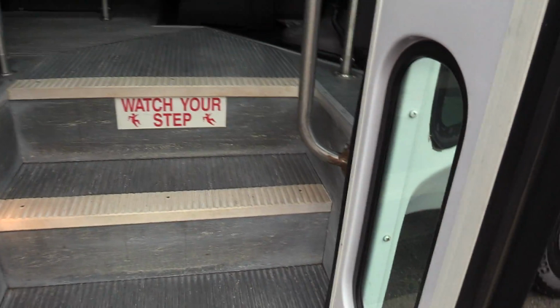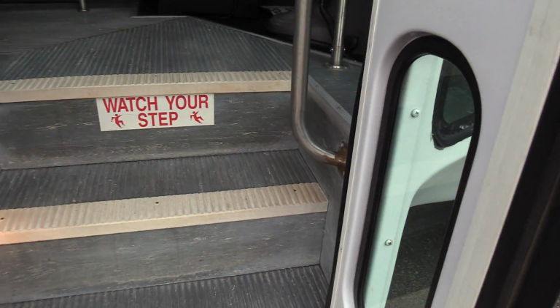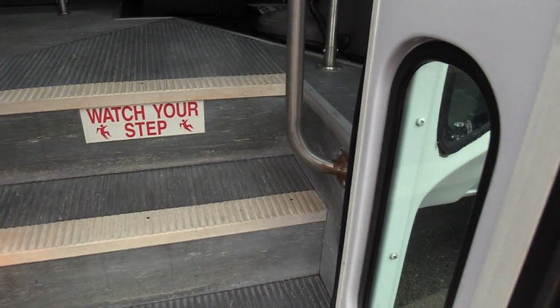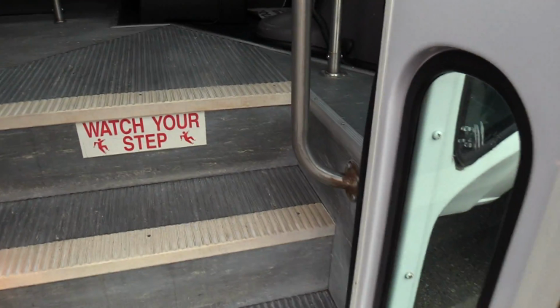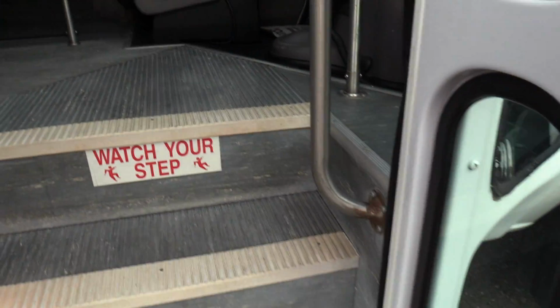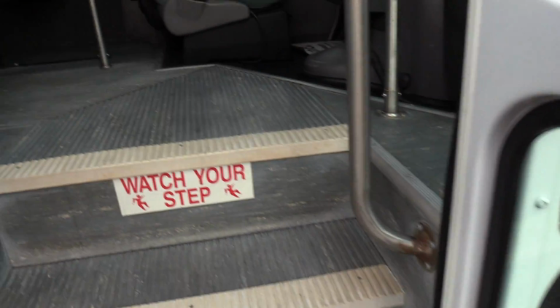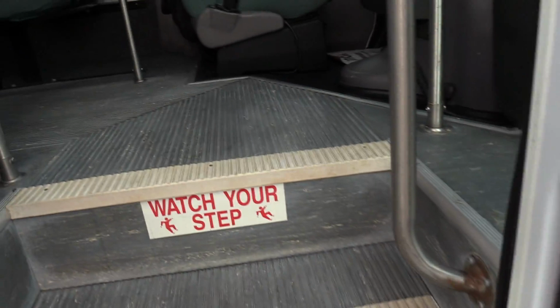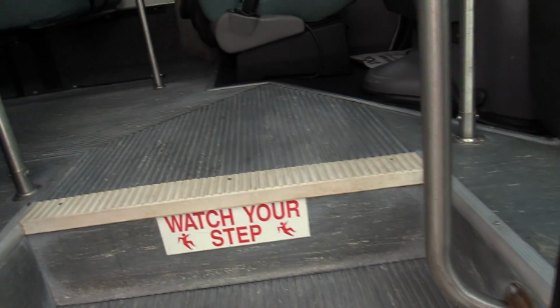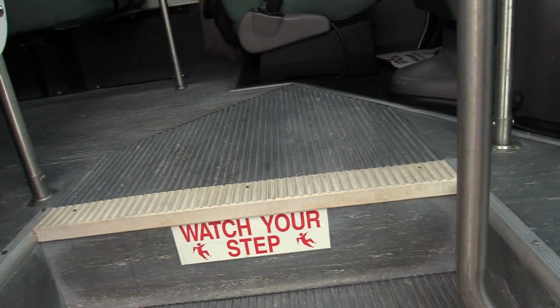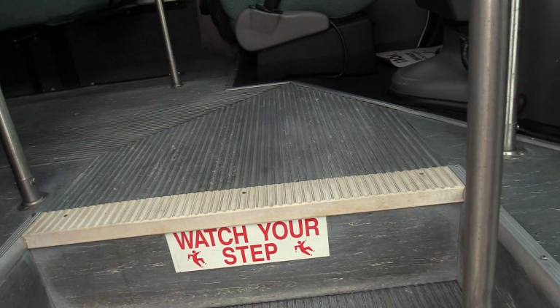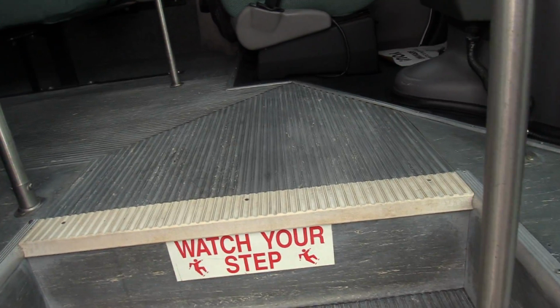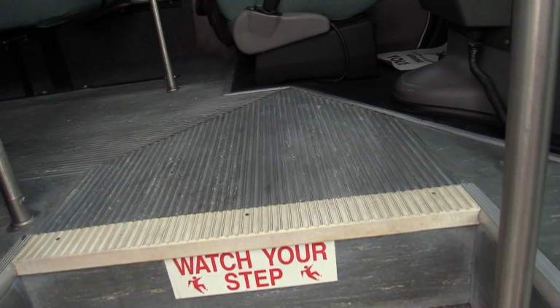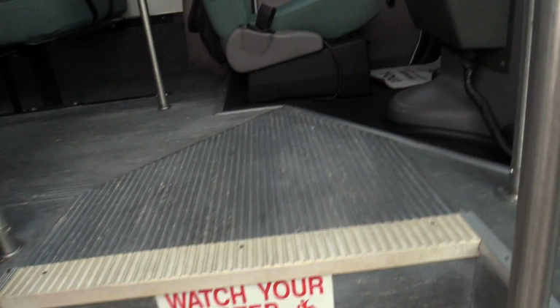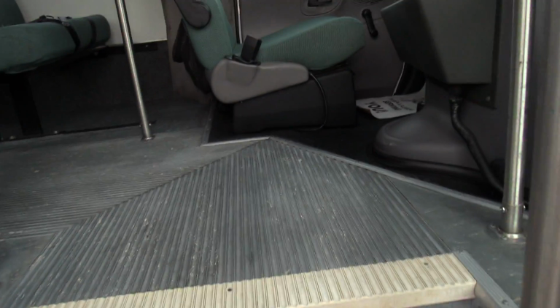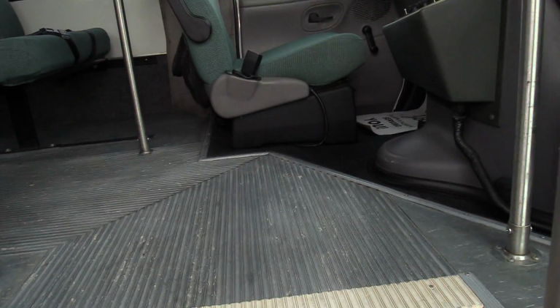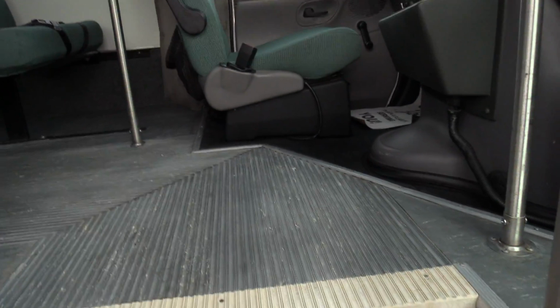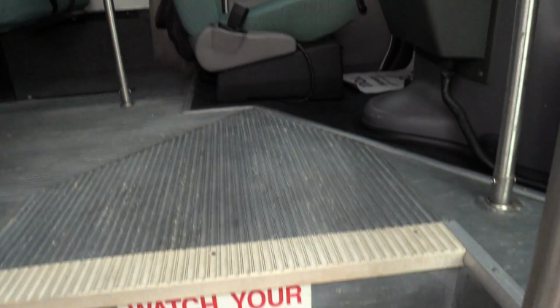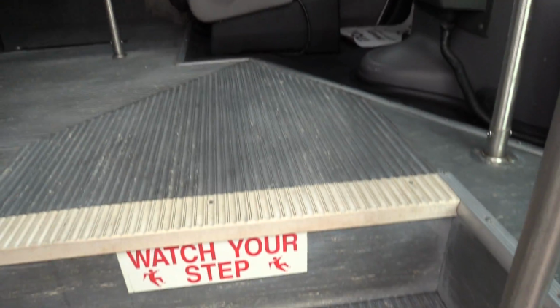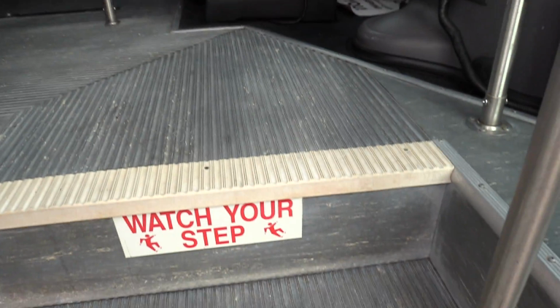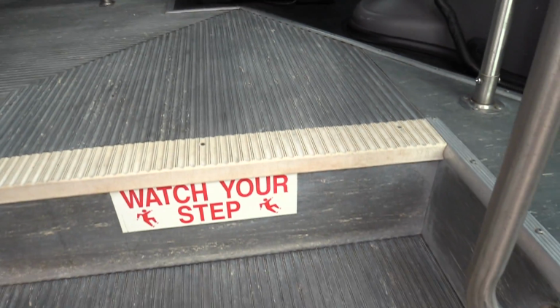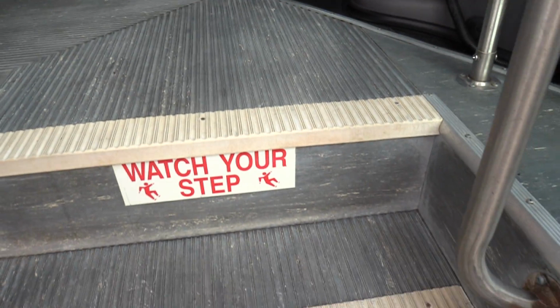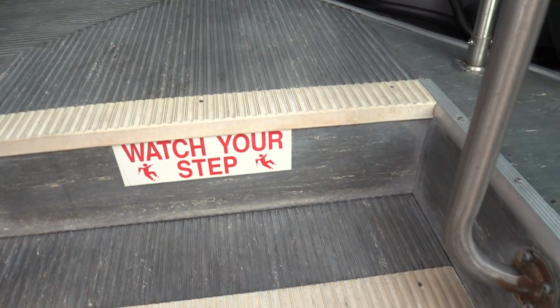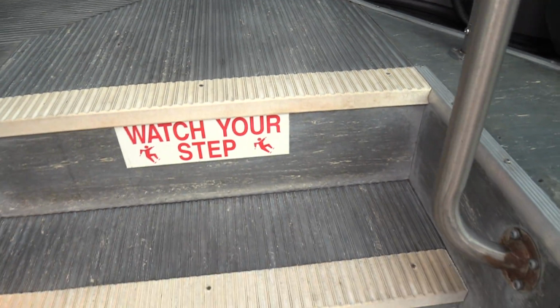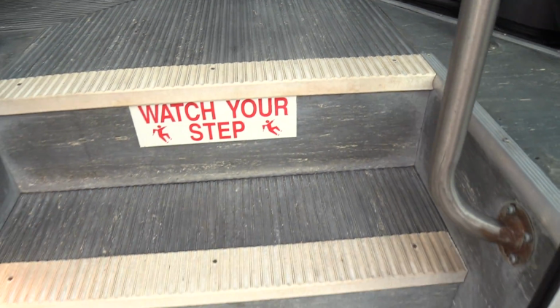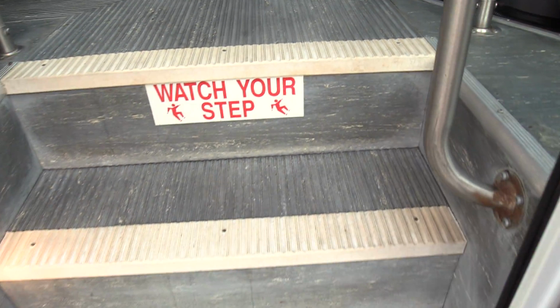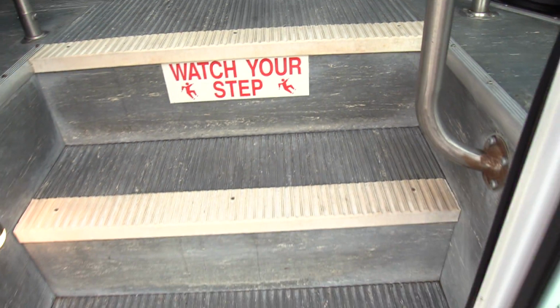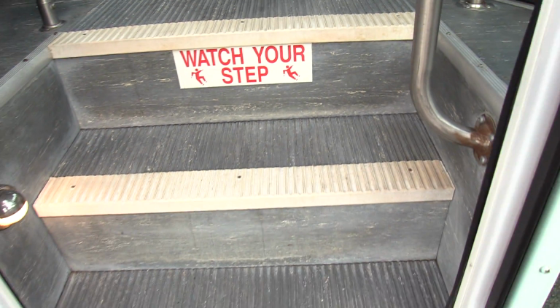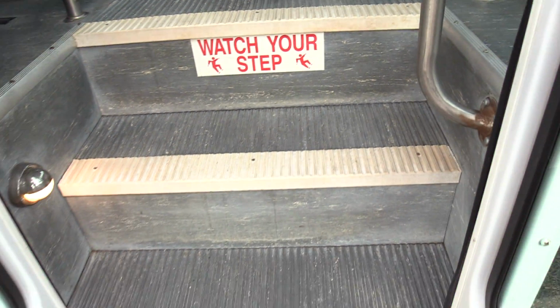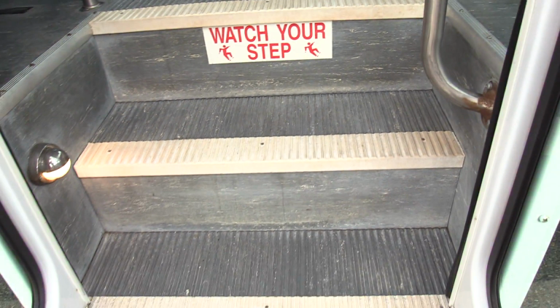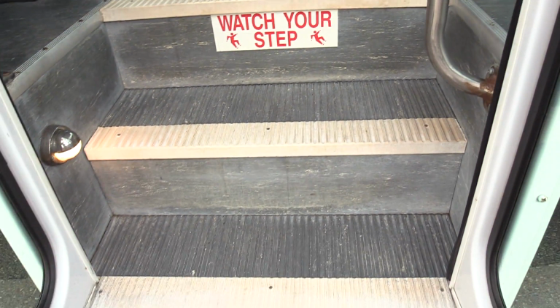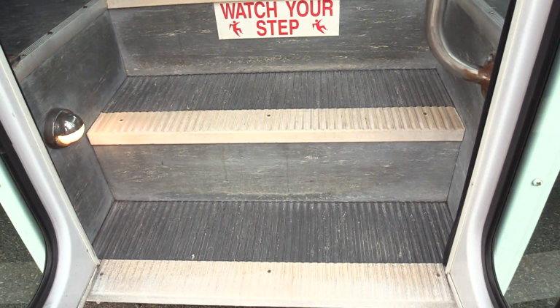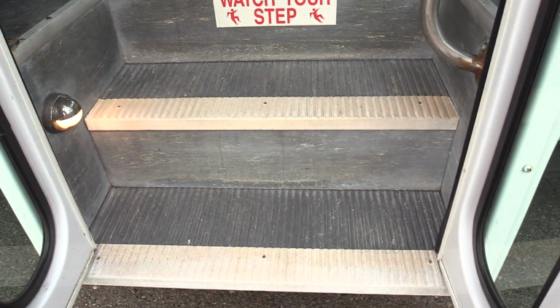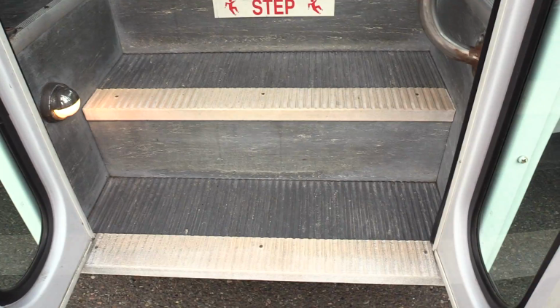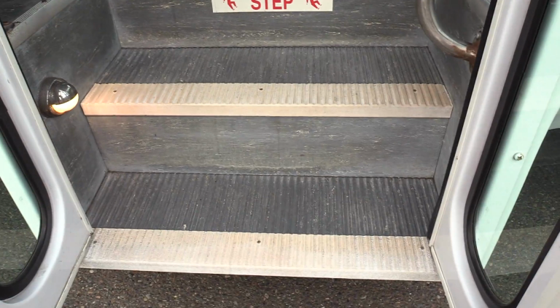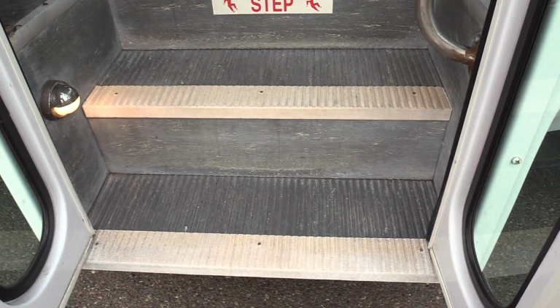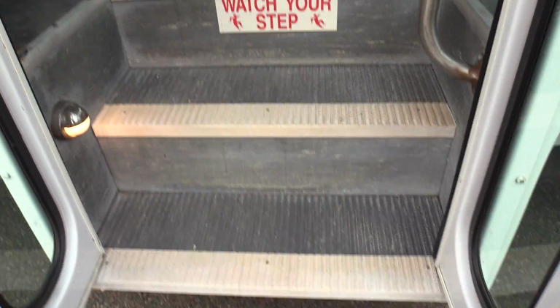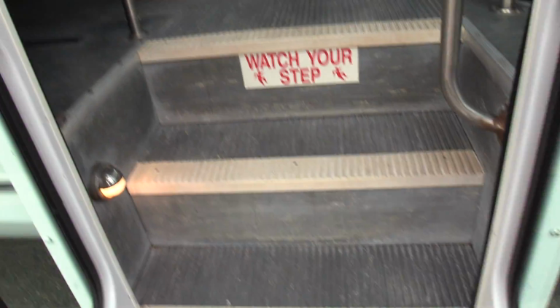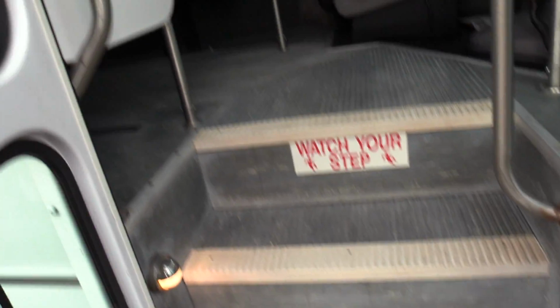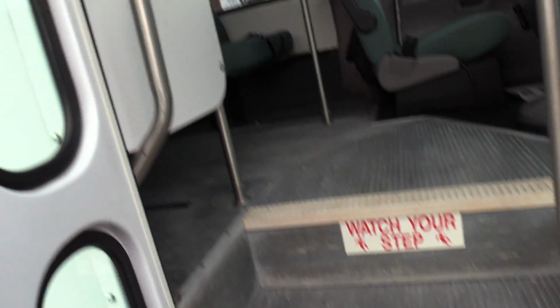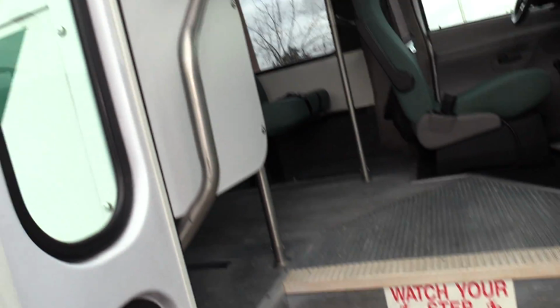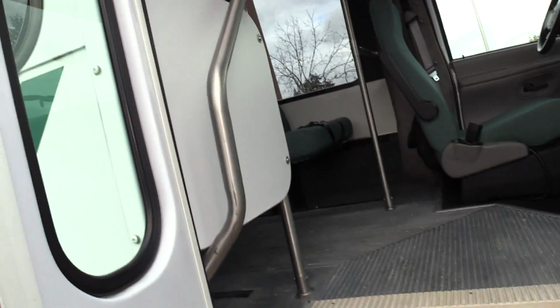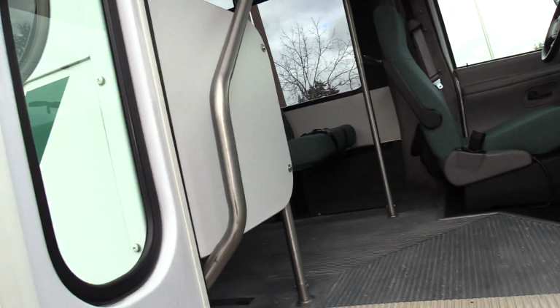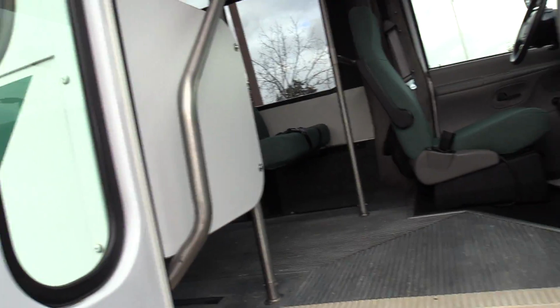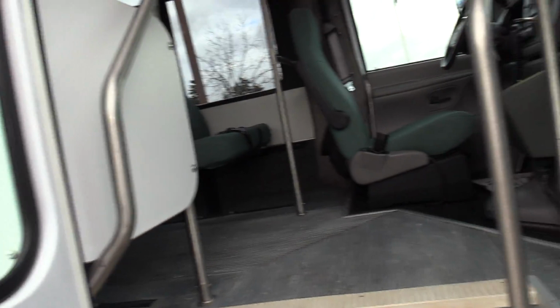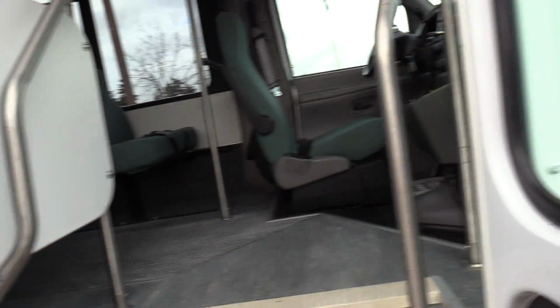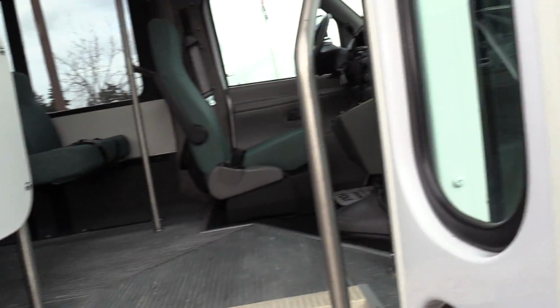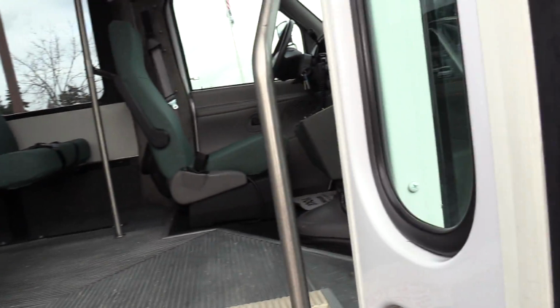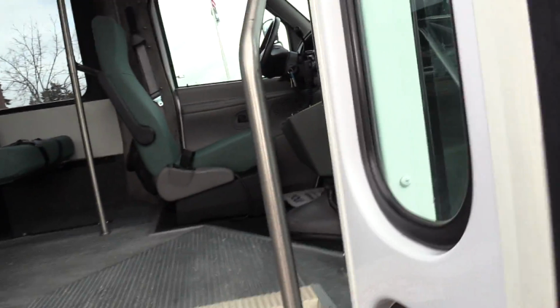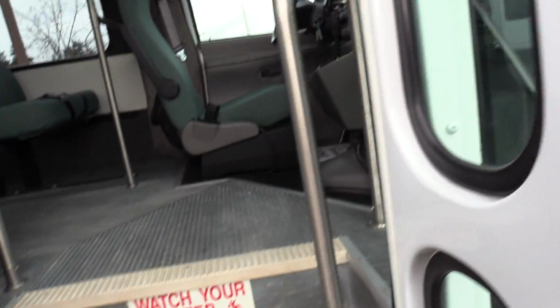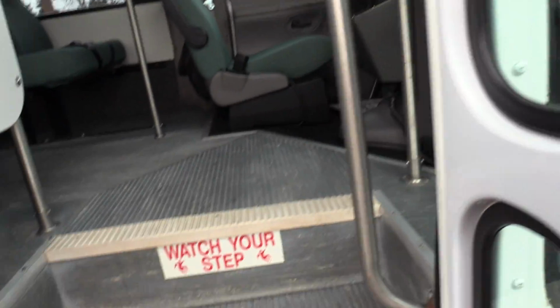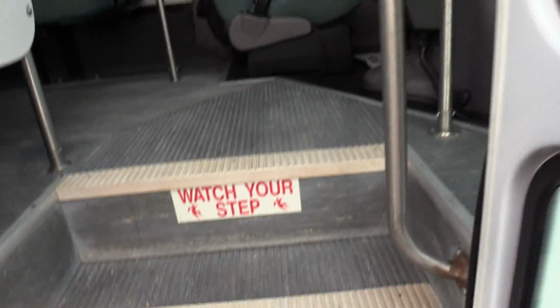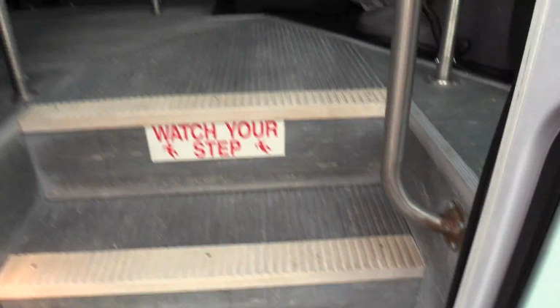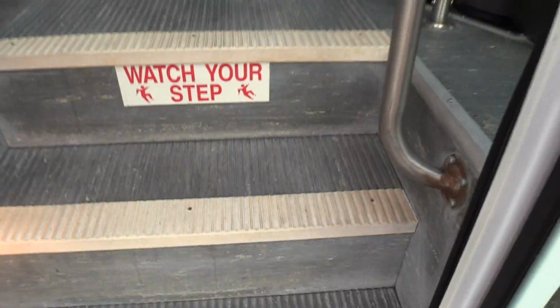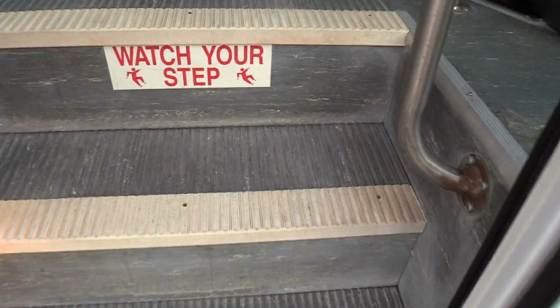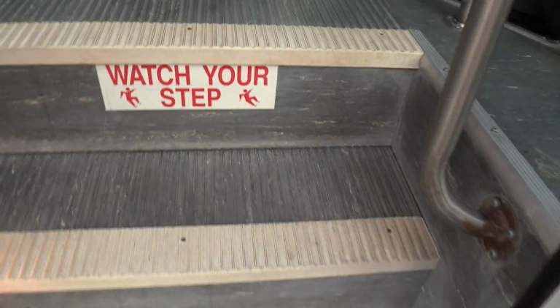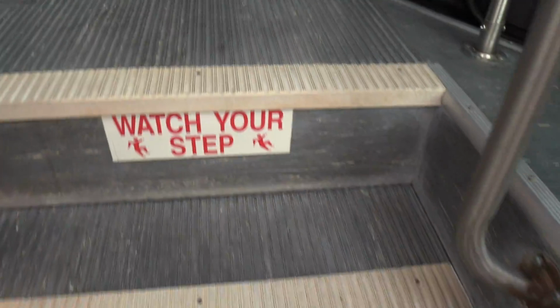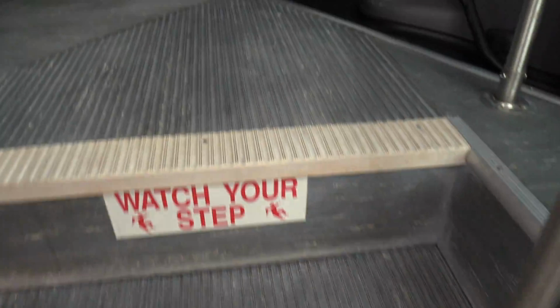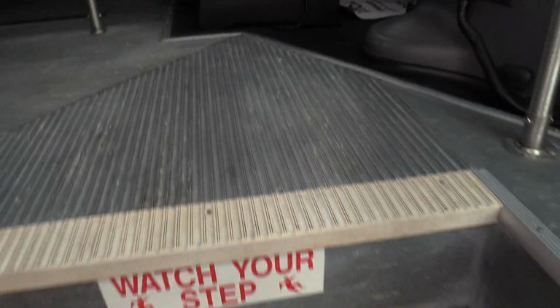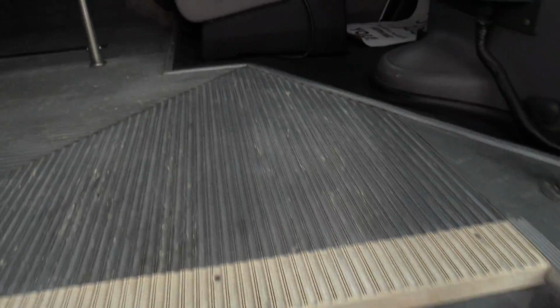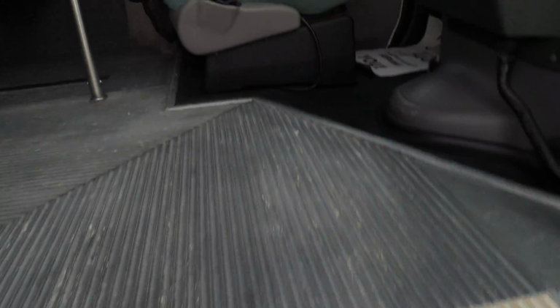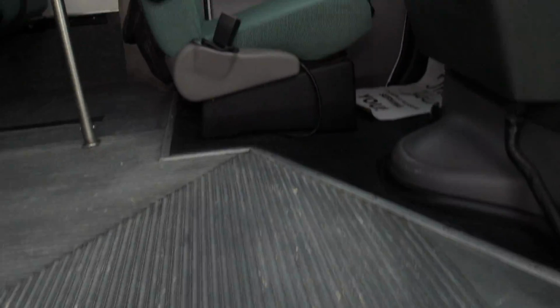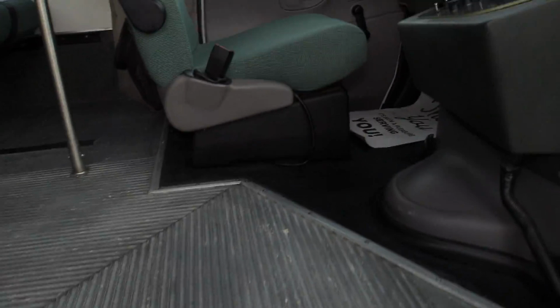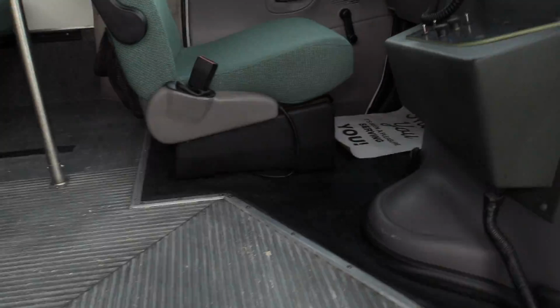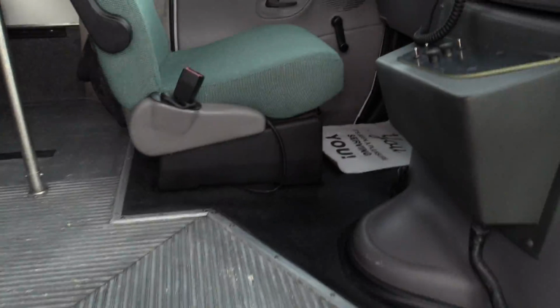Coming on inside: we've got a gray ribbed aisleway and stepway, white step nosing, and some grab rails coming on inside.